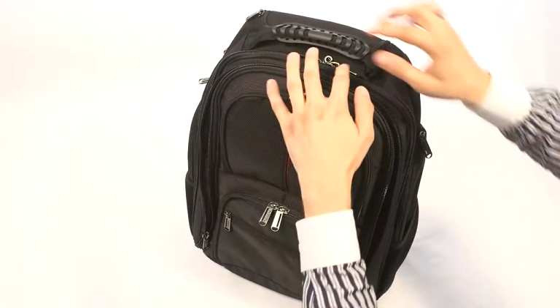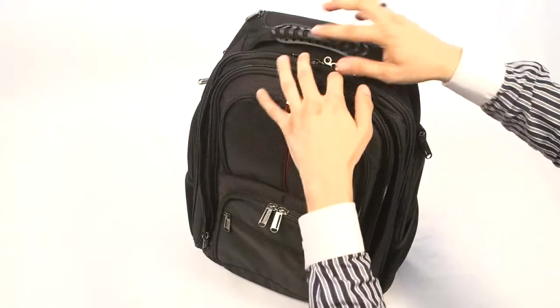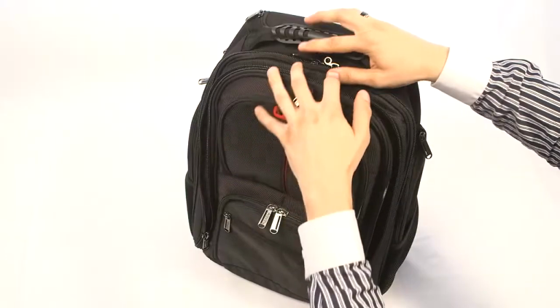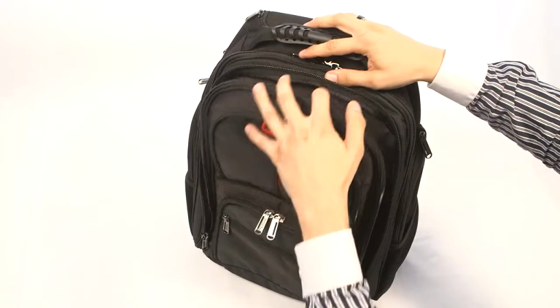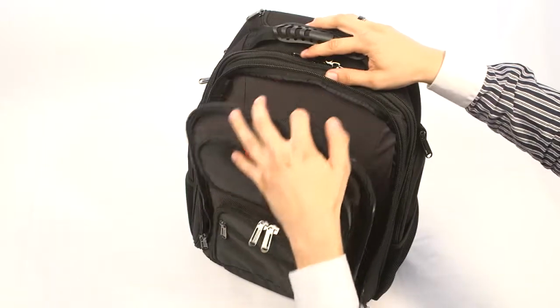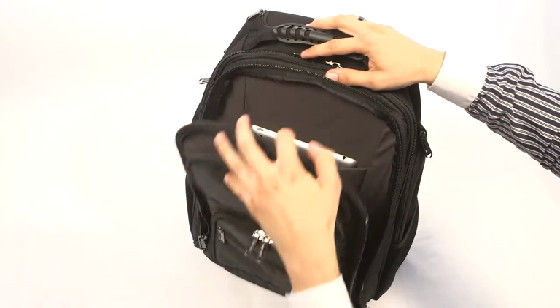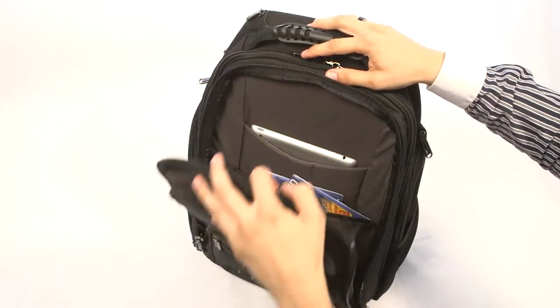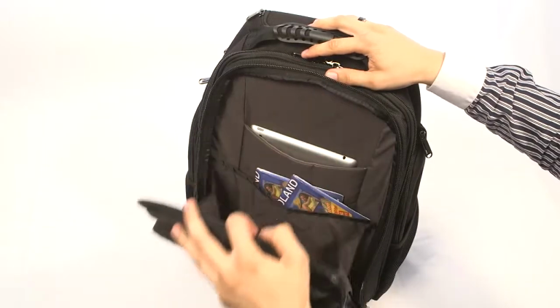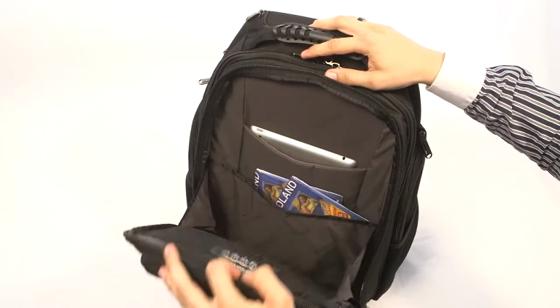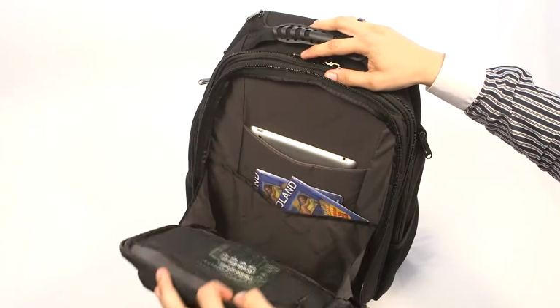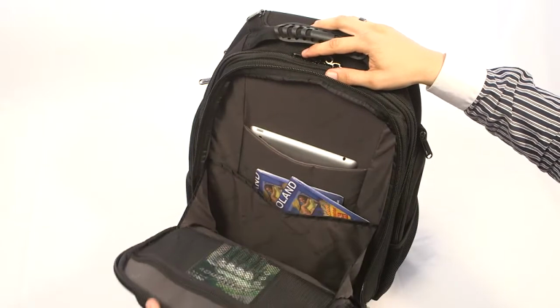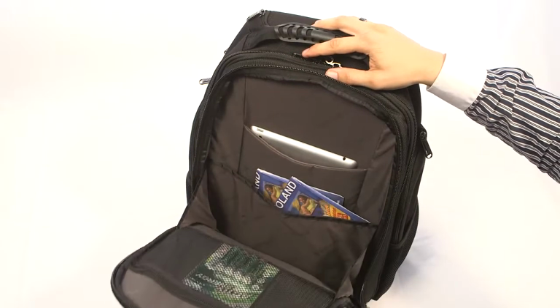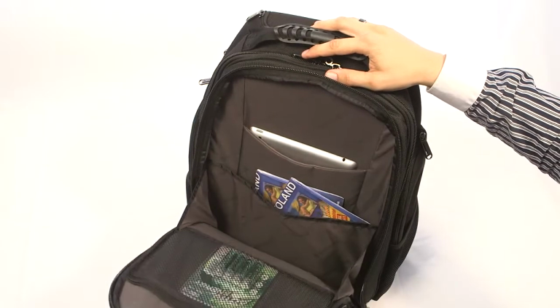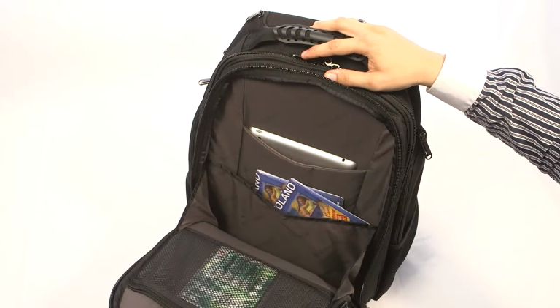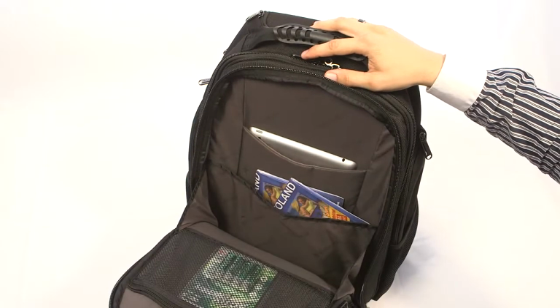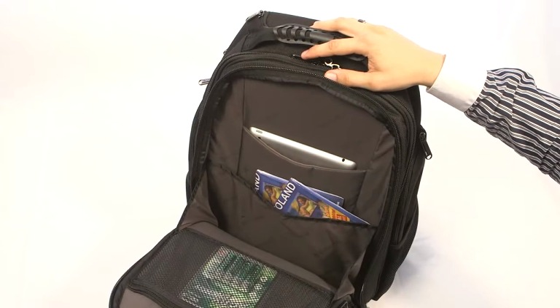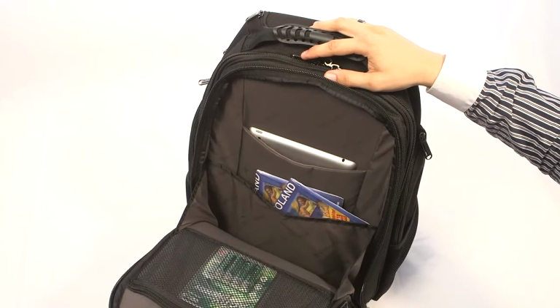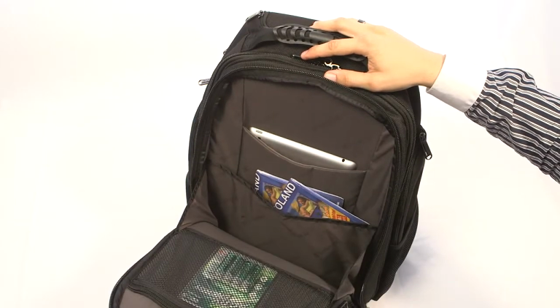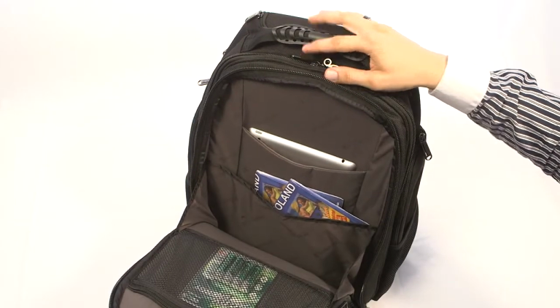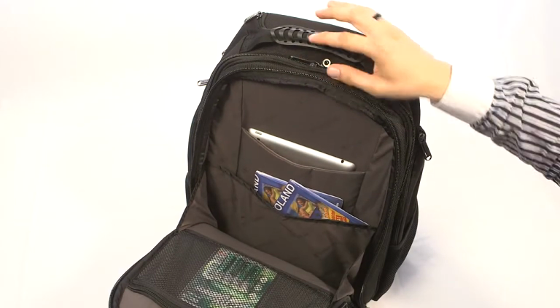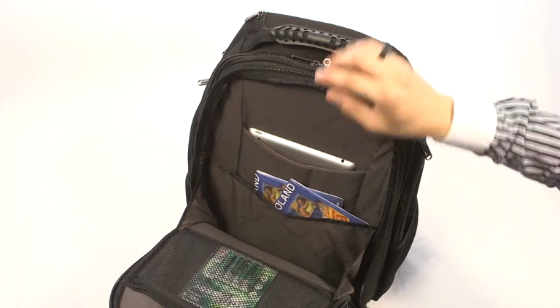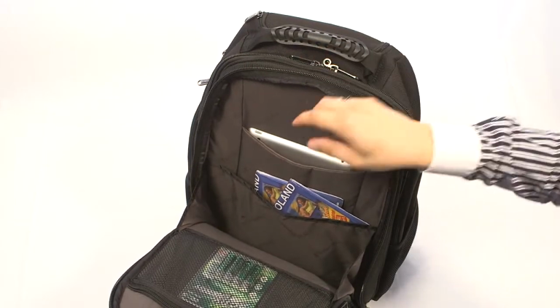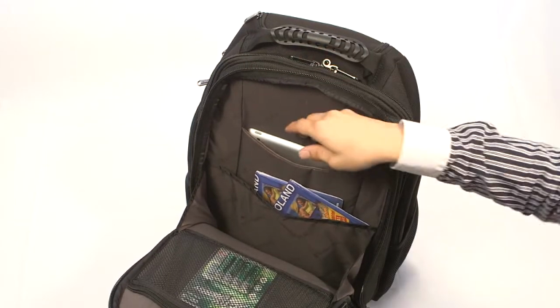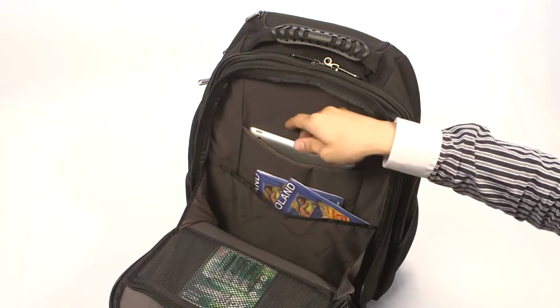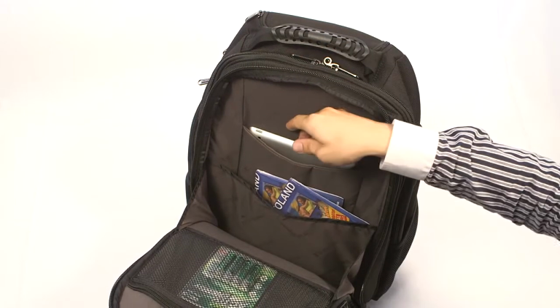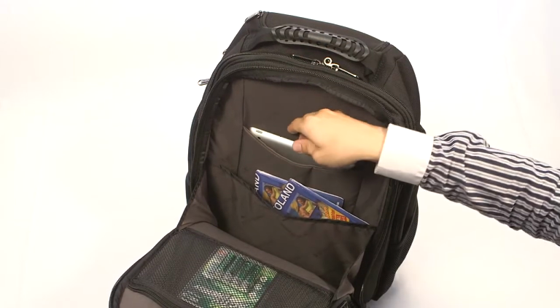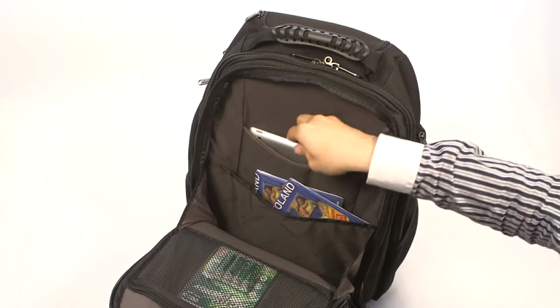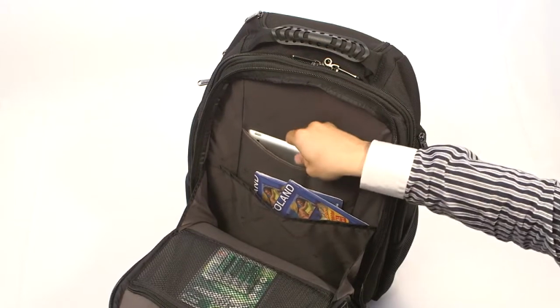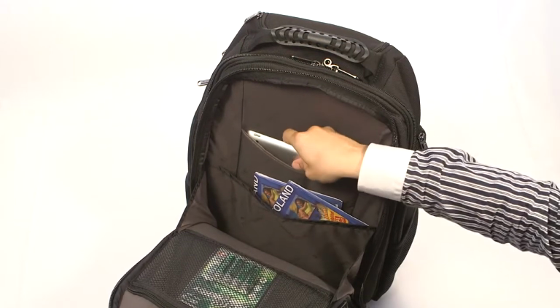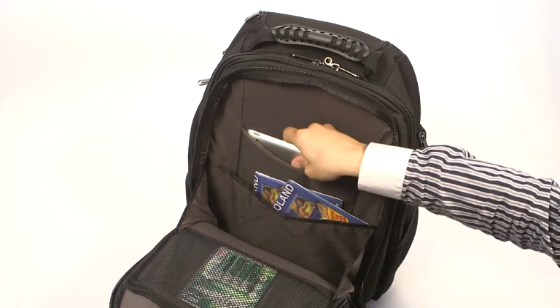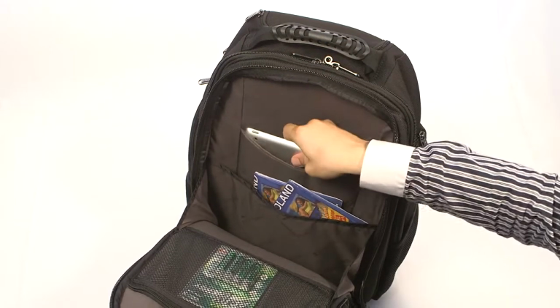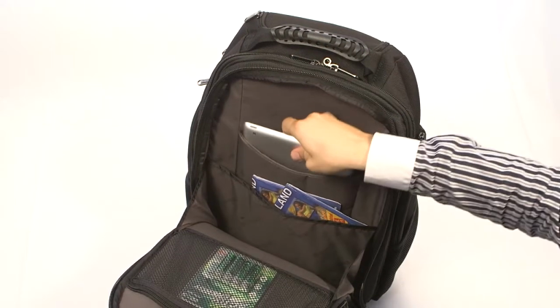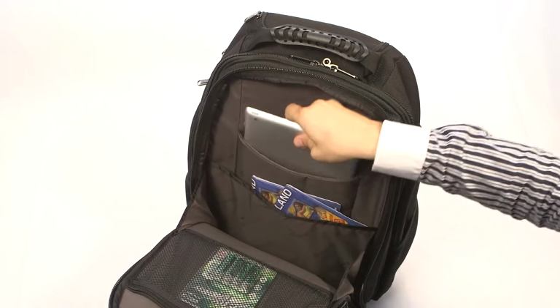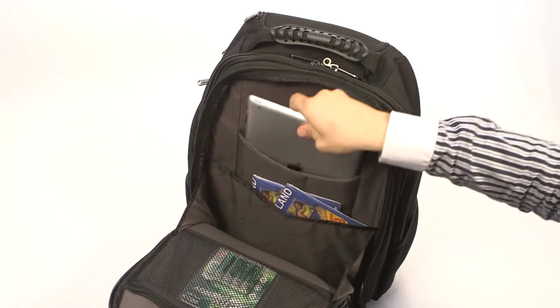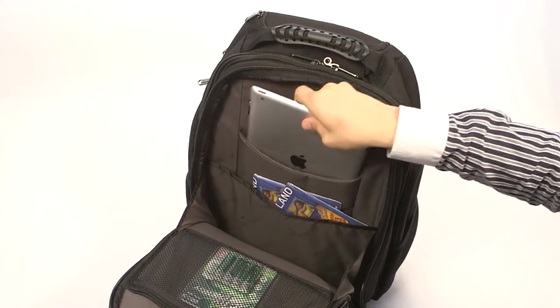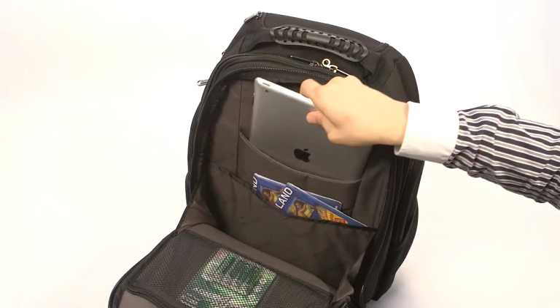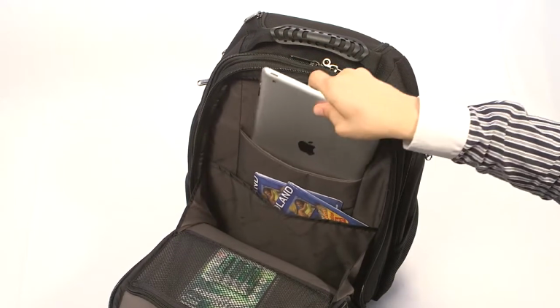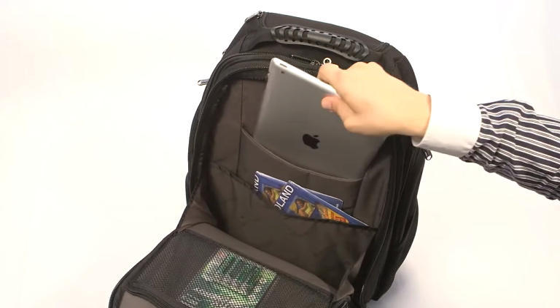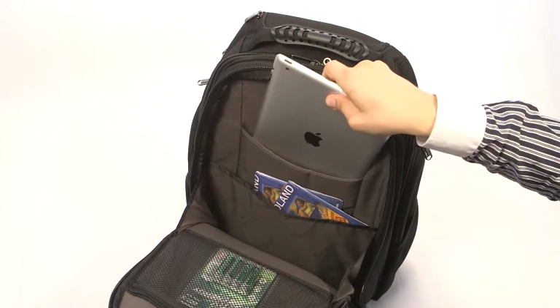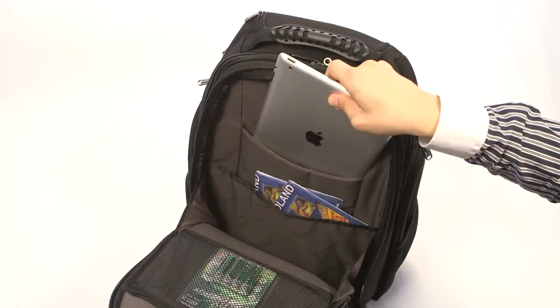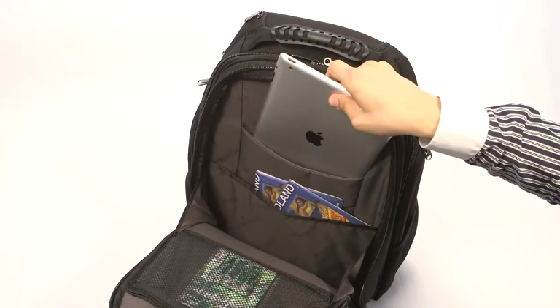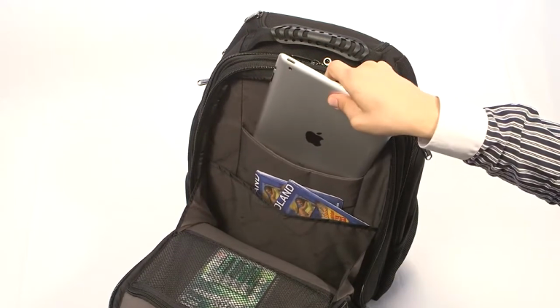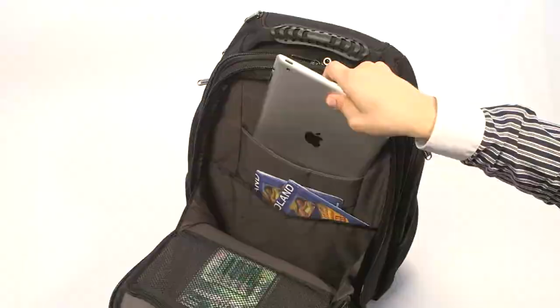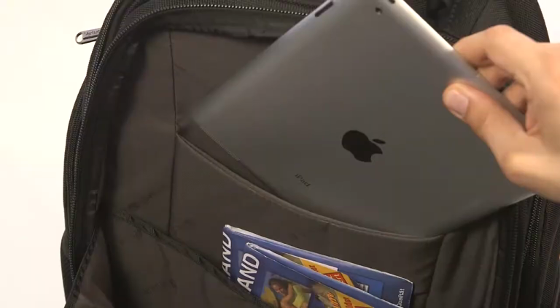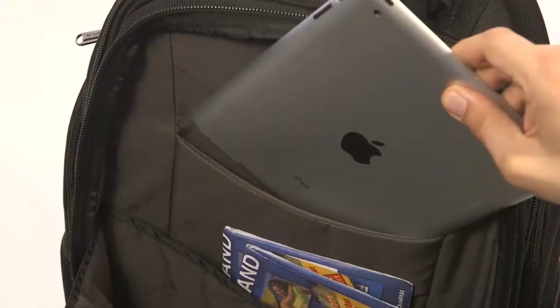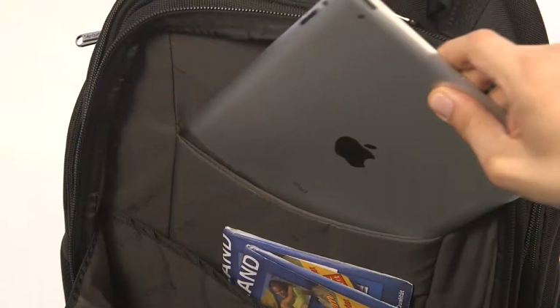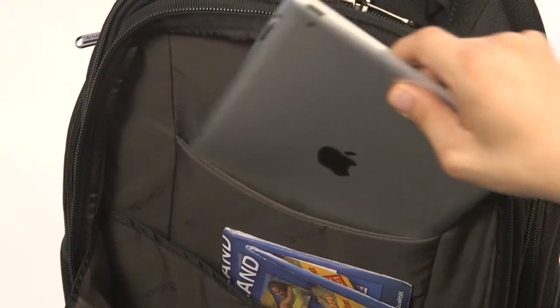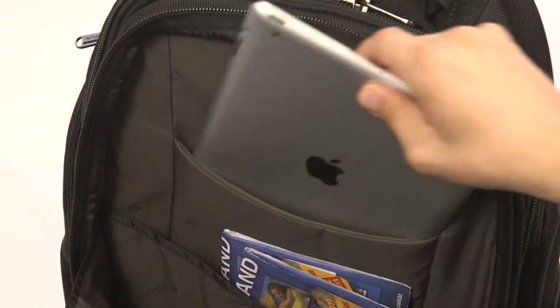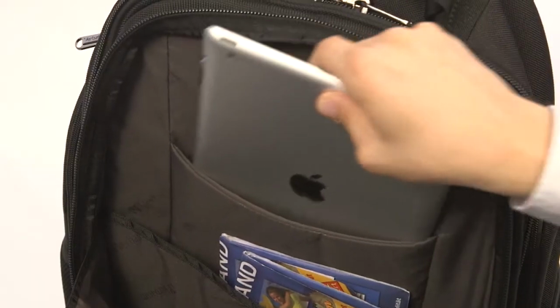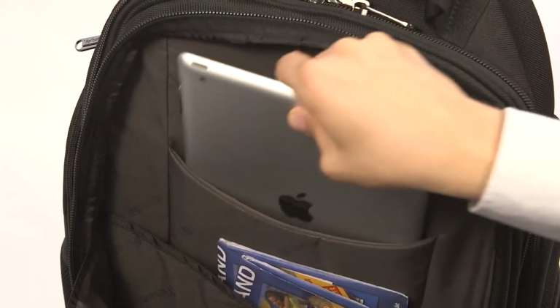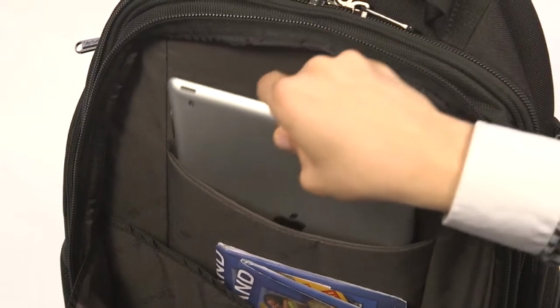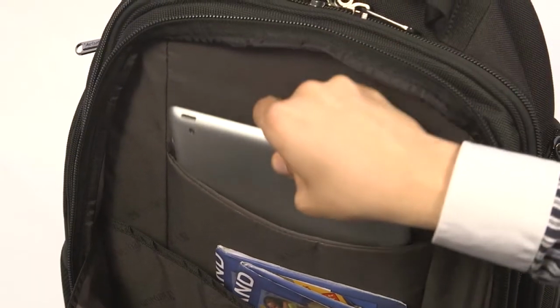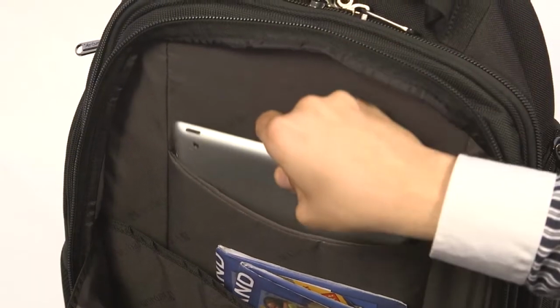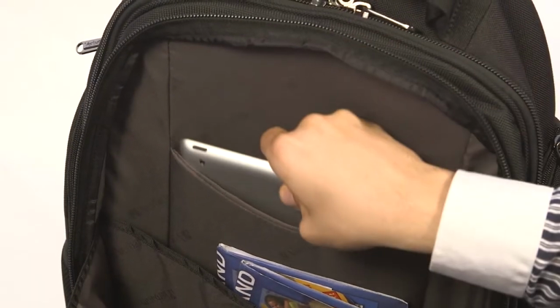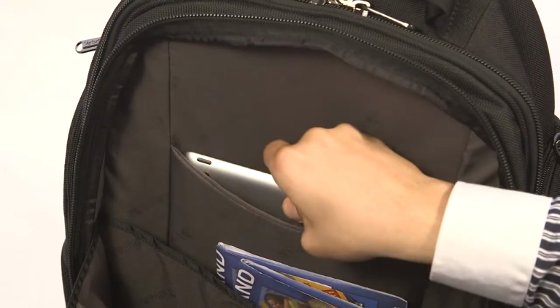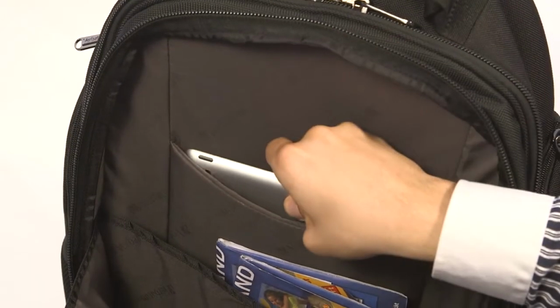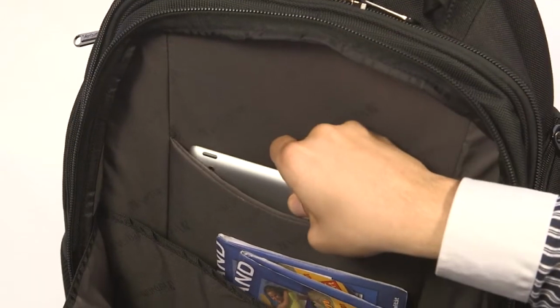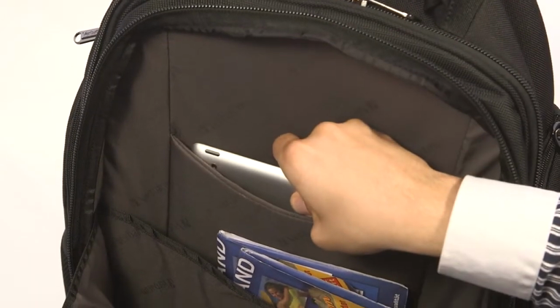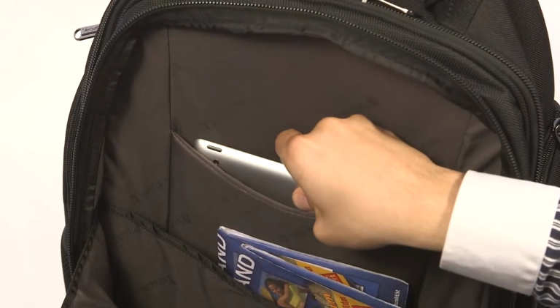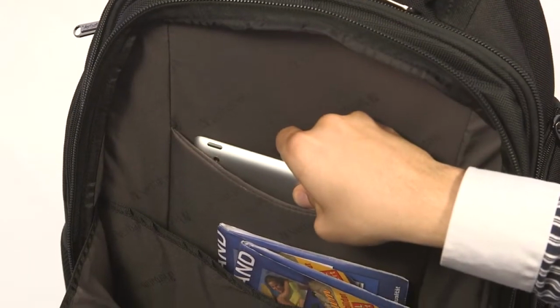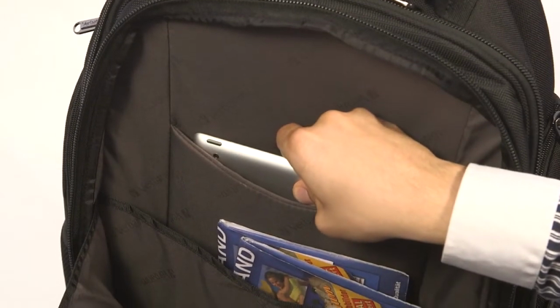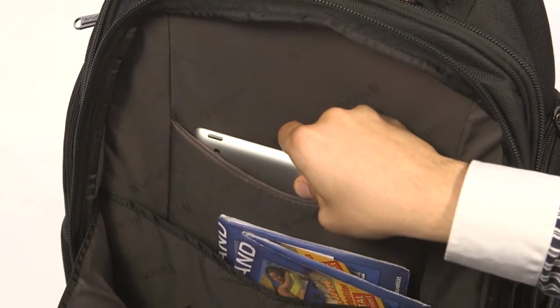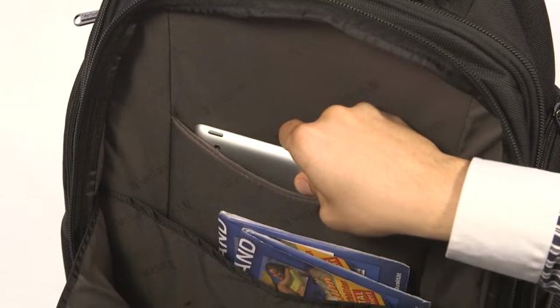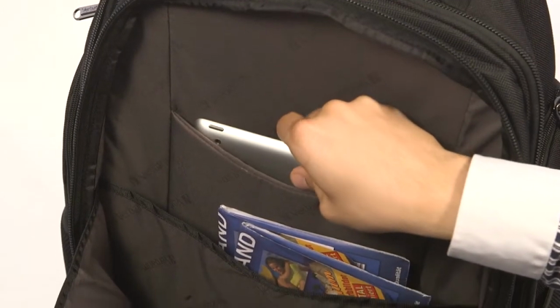Here's a nice surprise — a dedicated and padded deluxe tablet pocket. This way your tablet is always protected during travel.